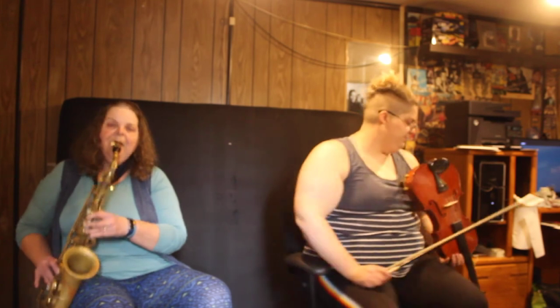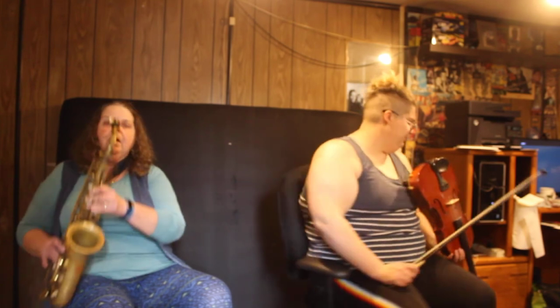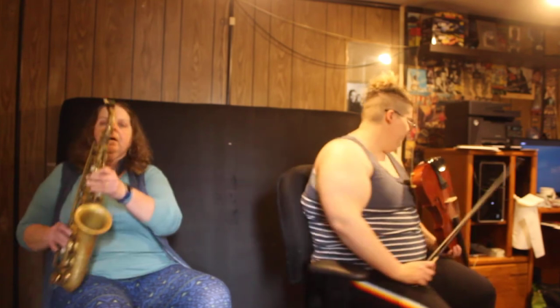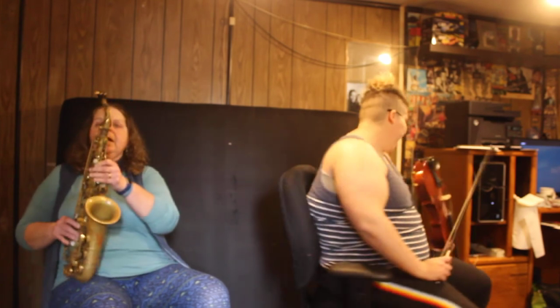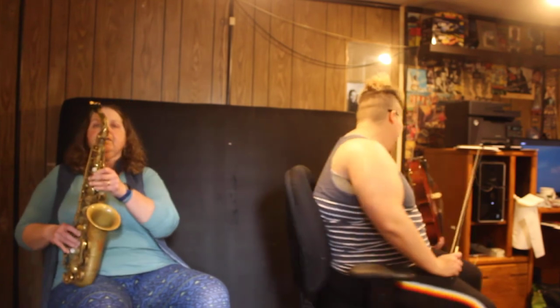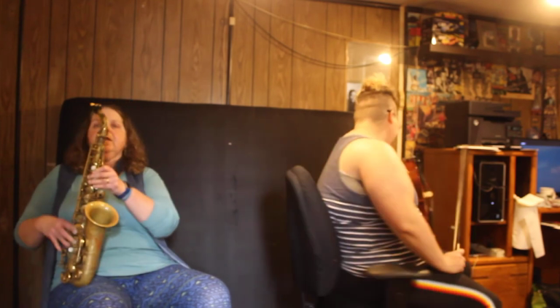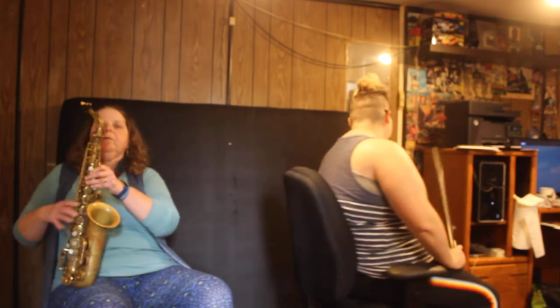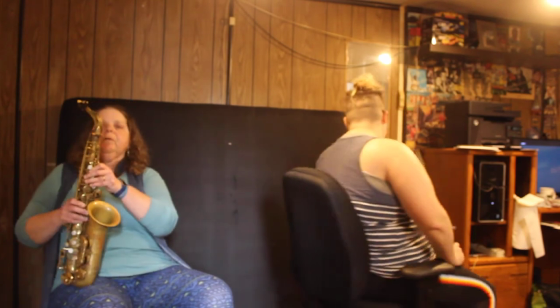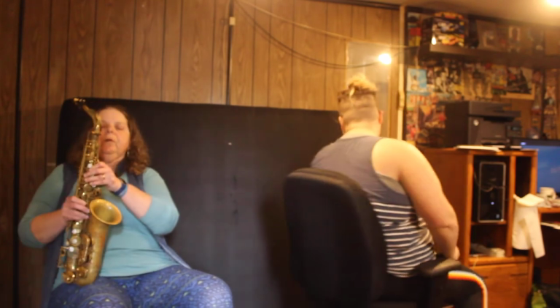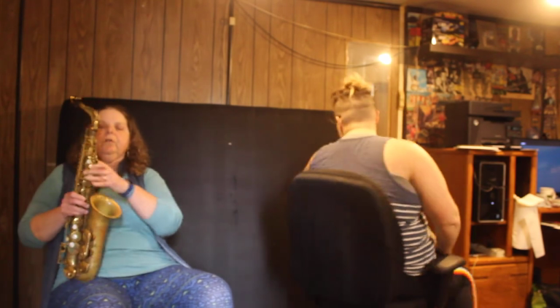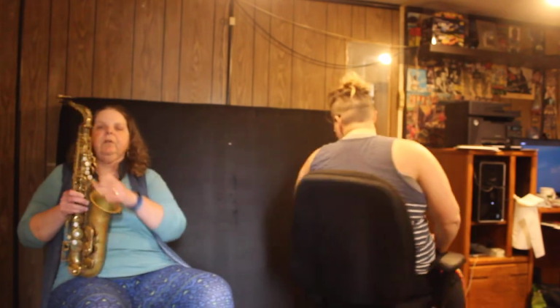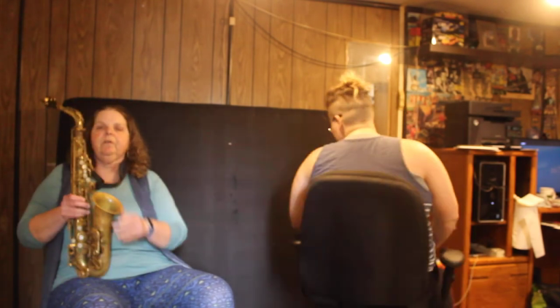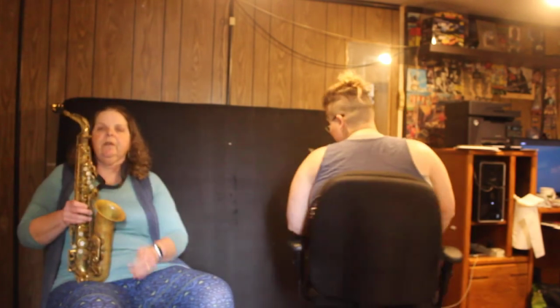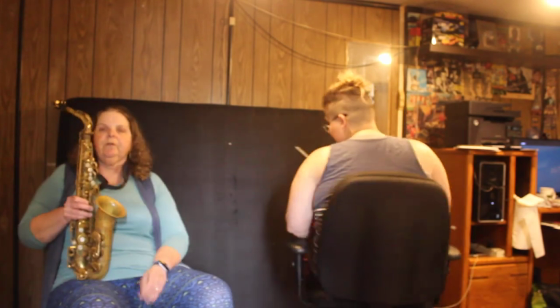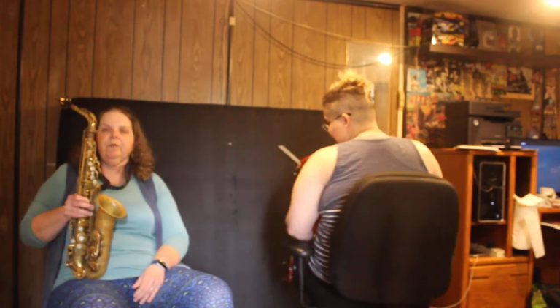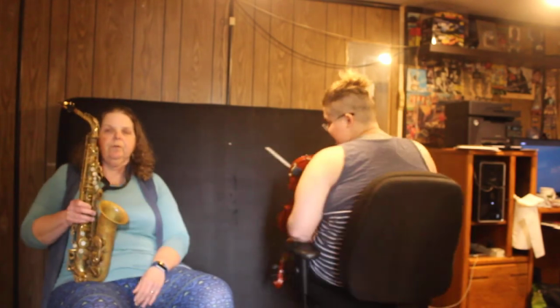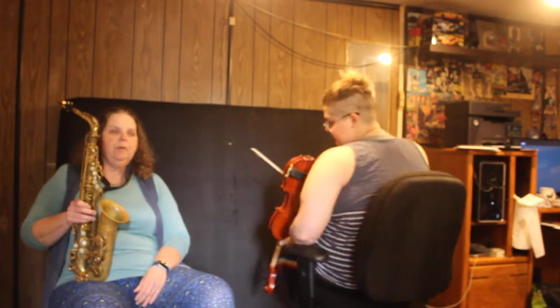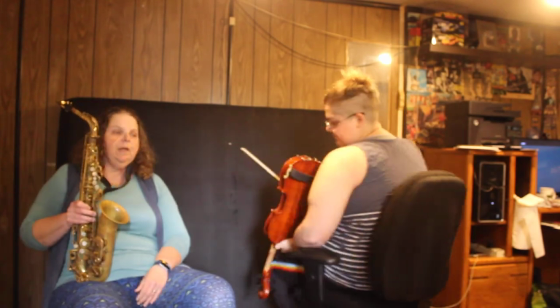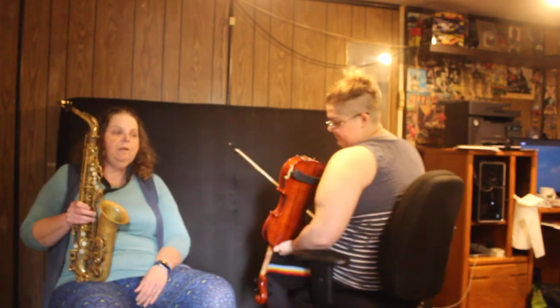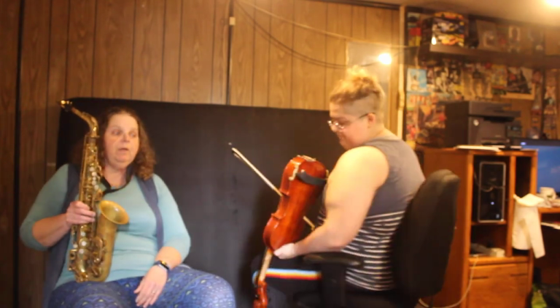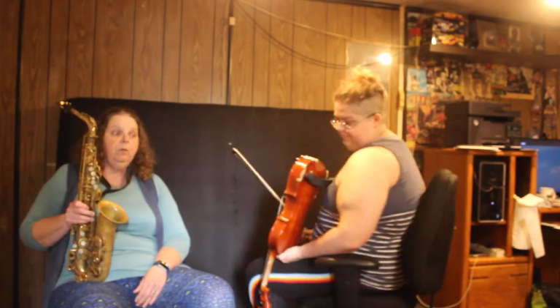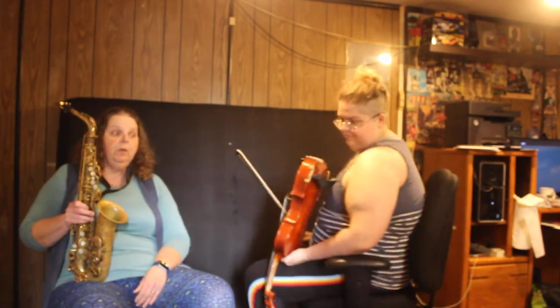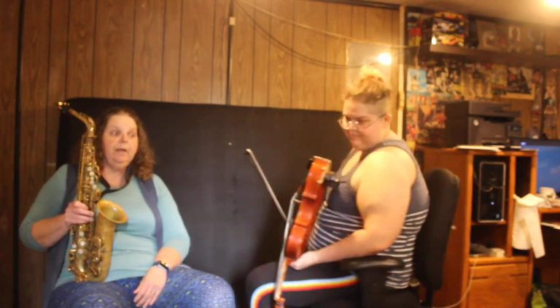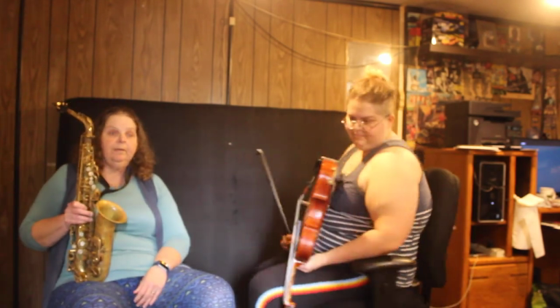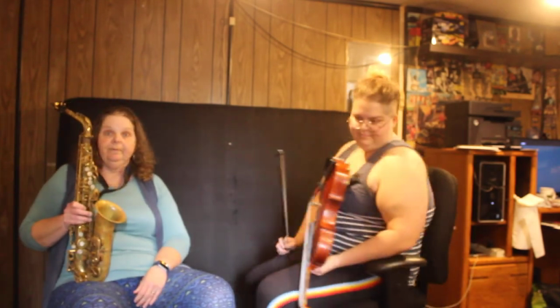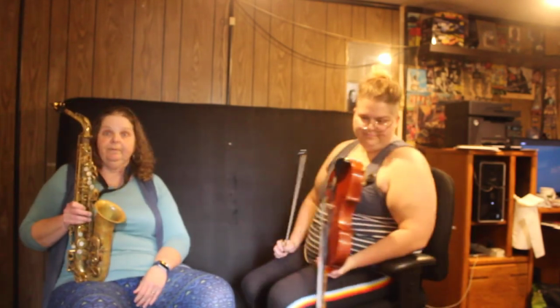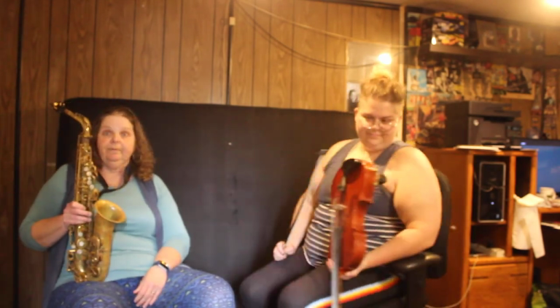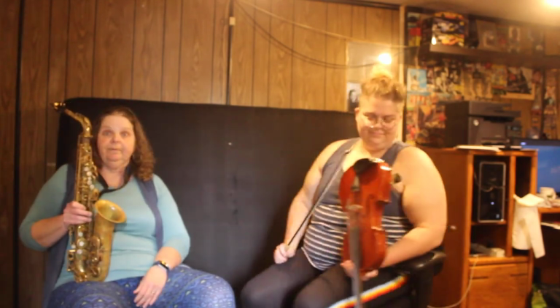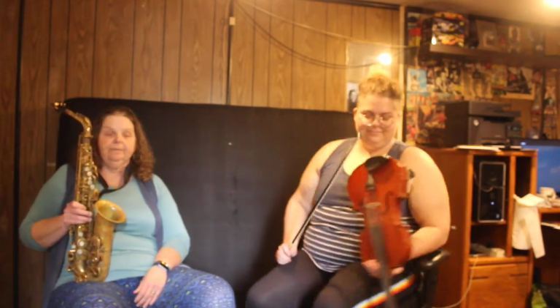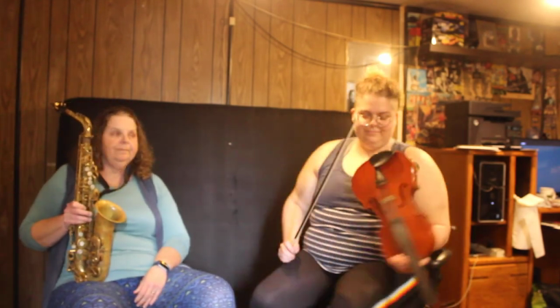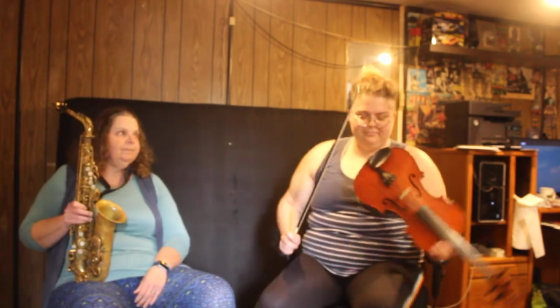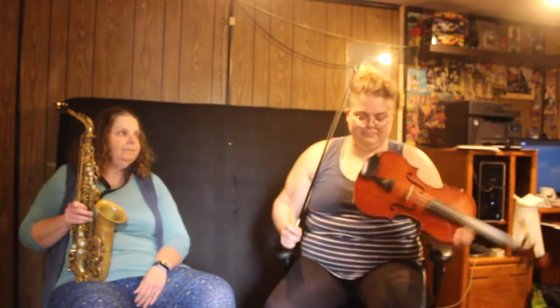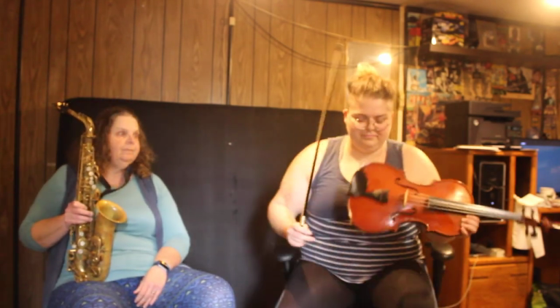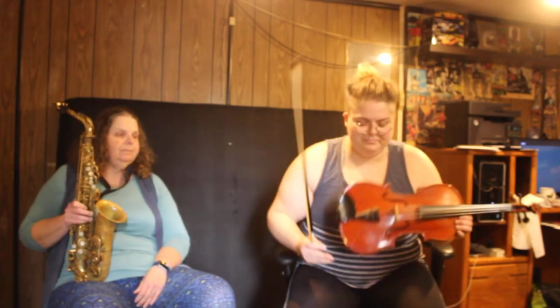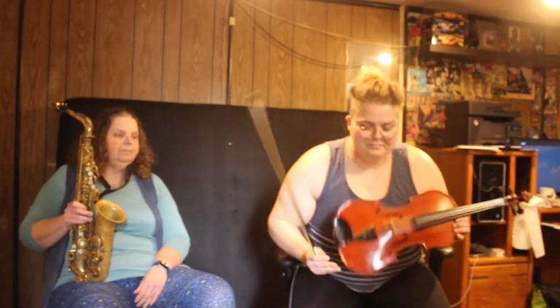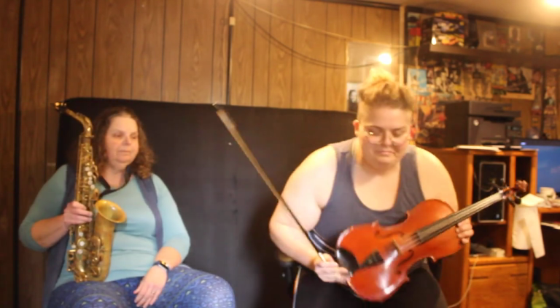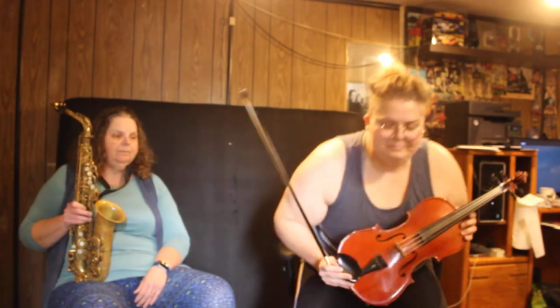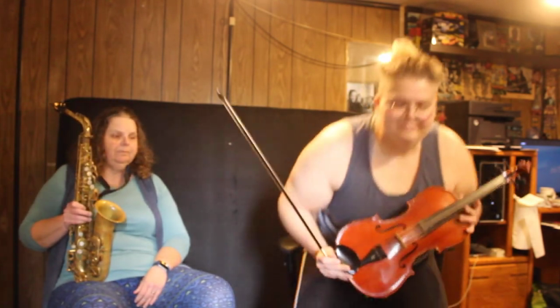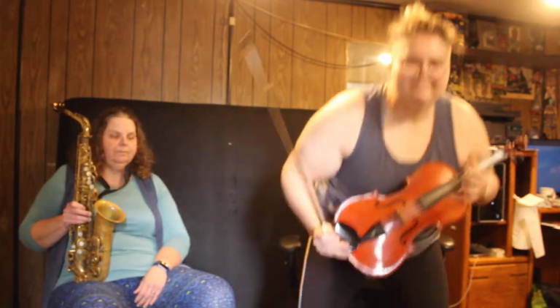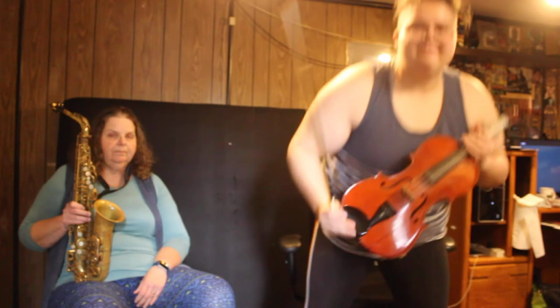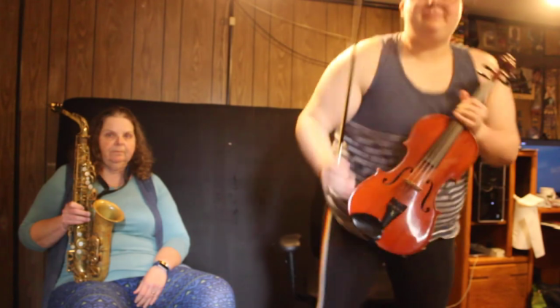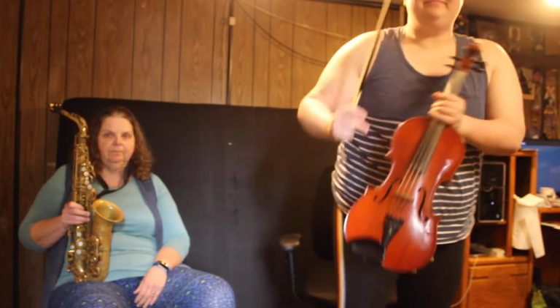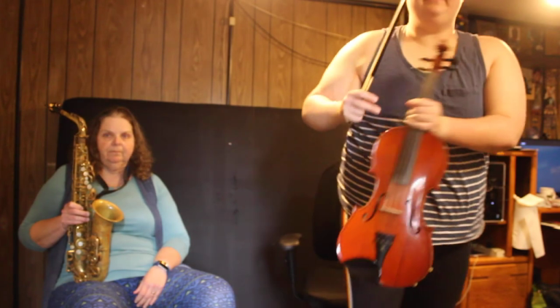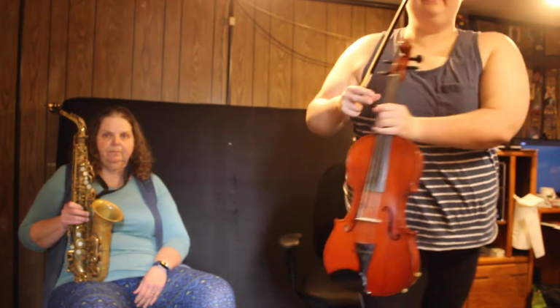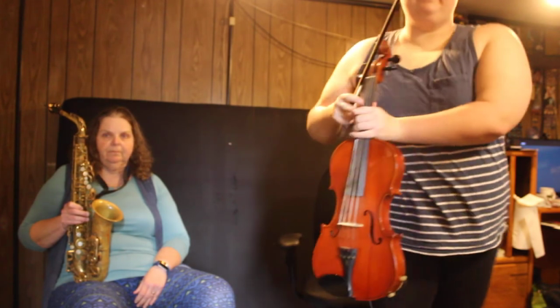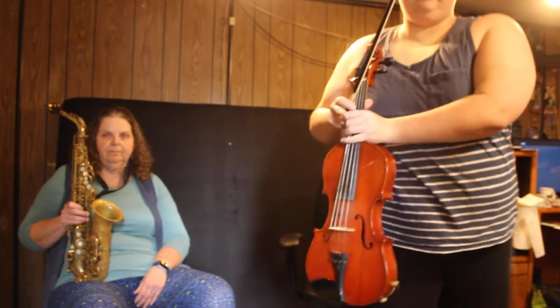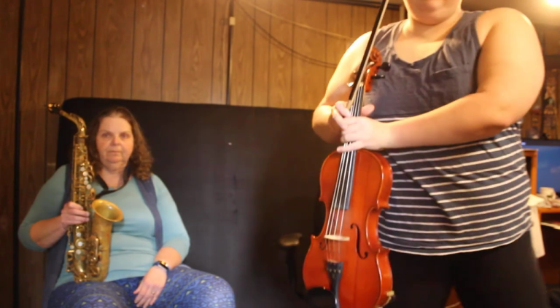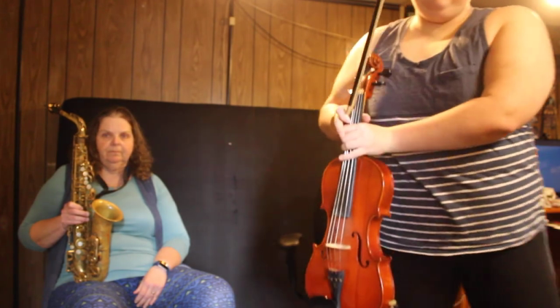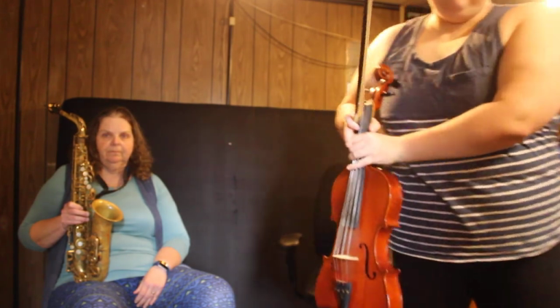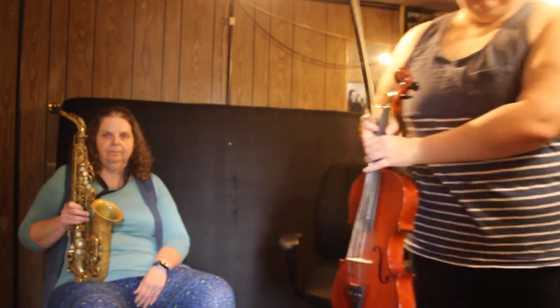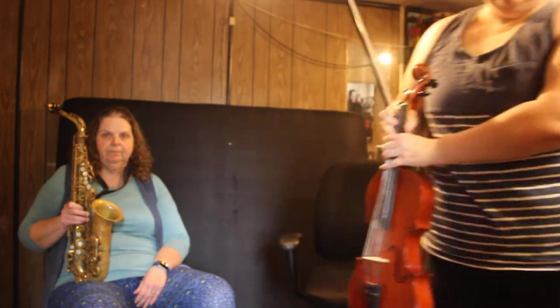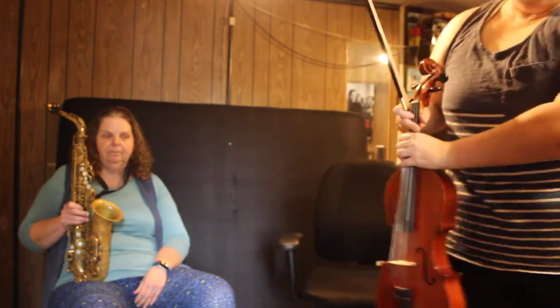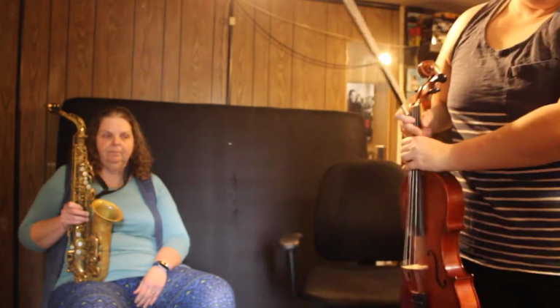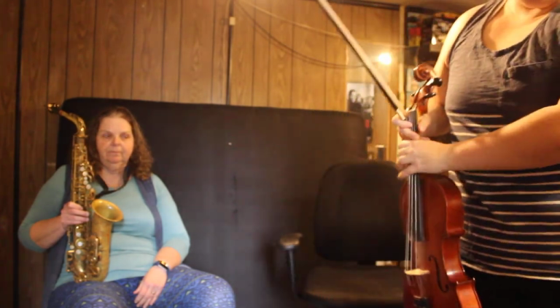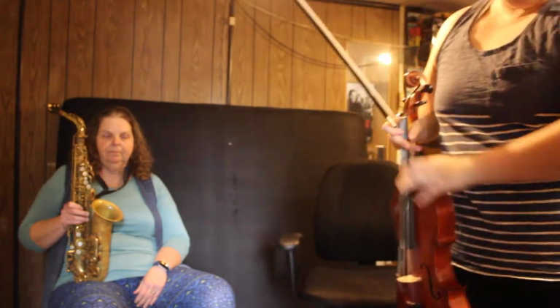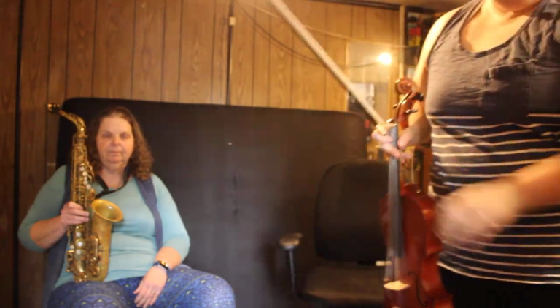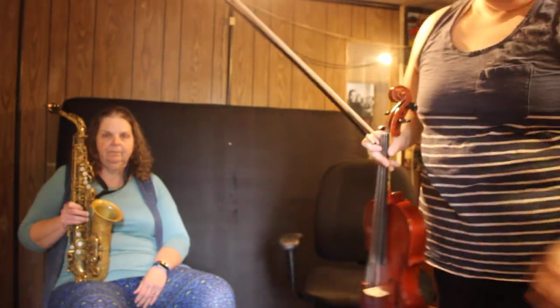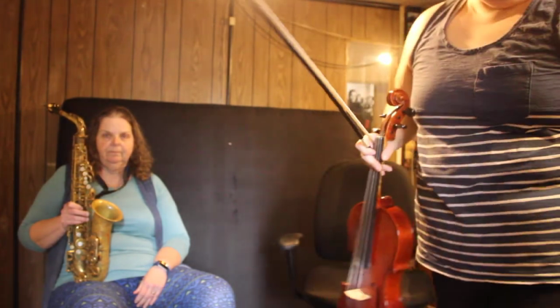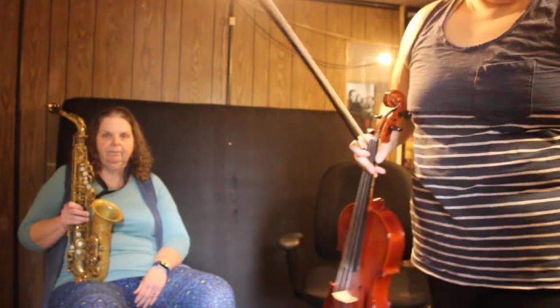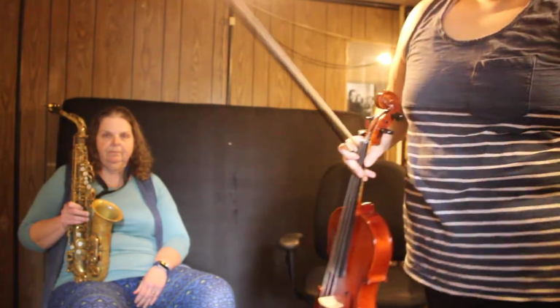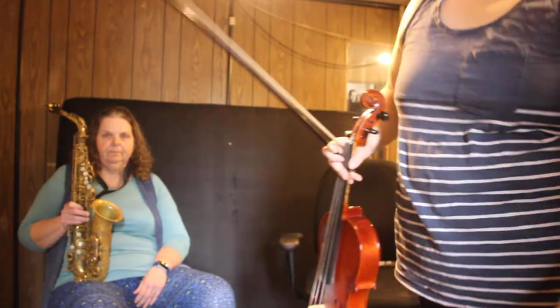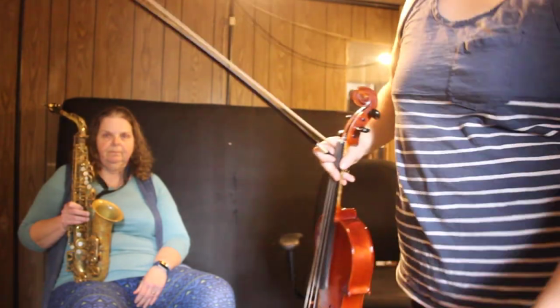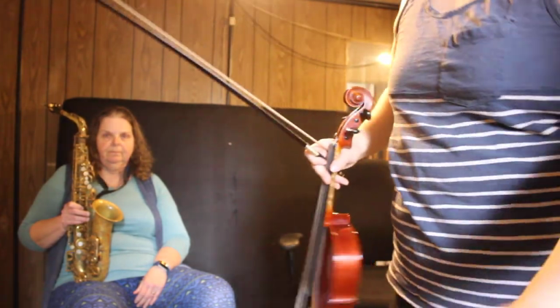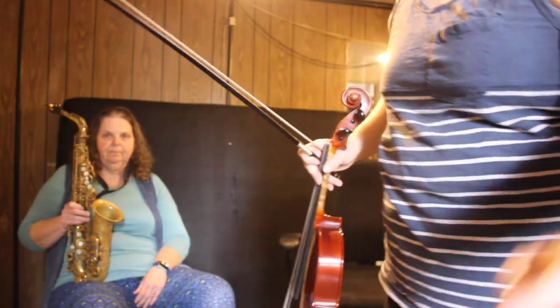All right, thanks for watching a saxophone and a viola. Excuse me, doll.